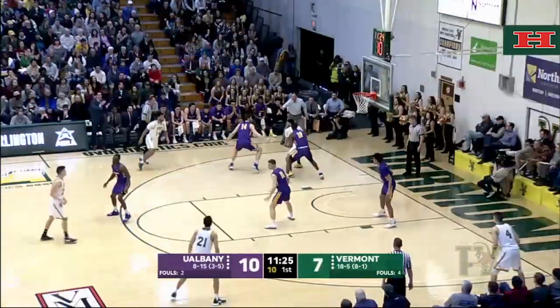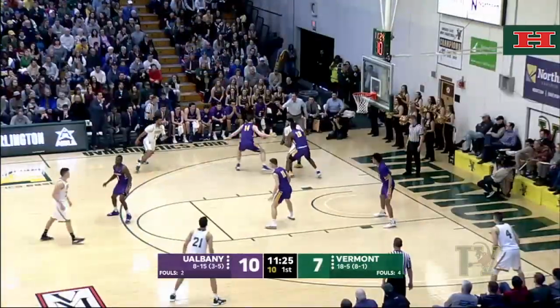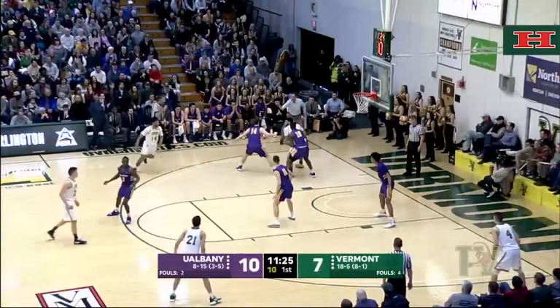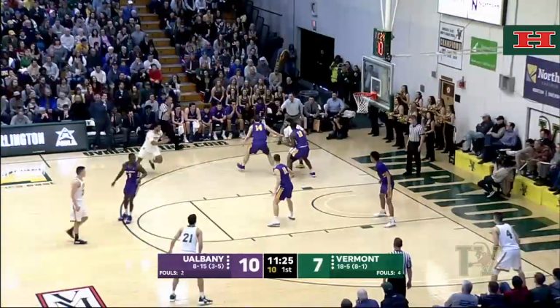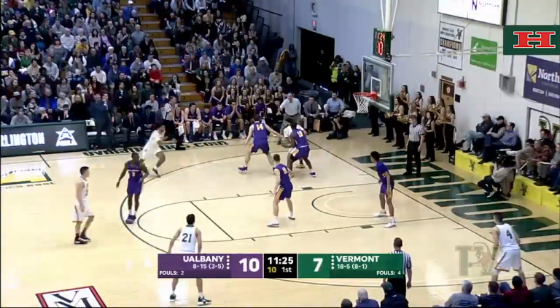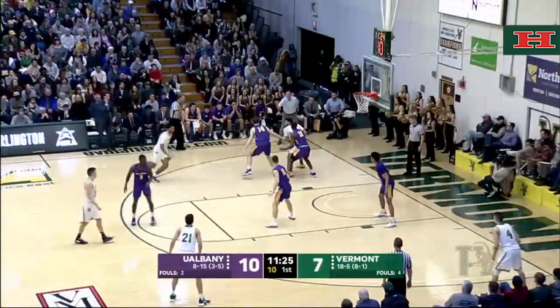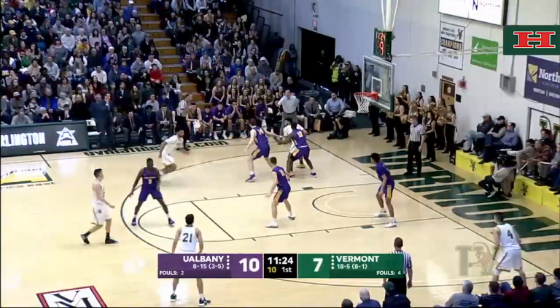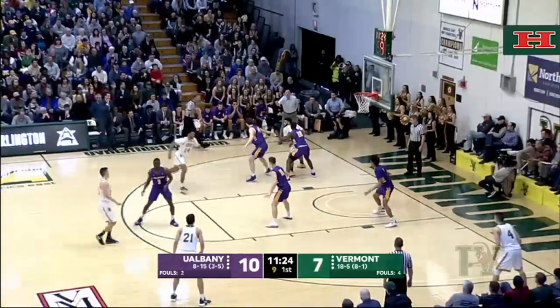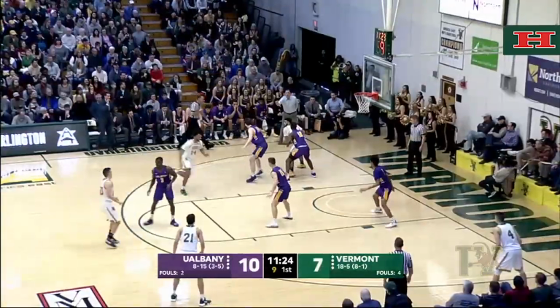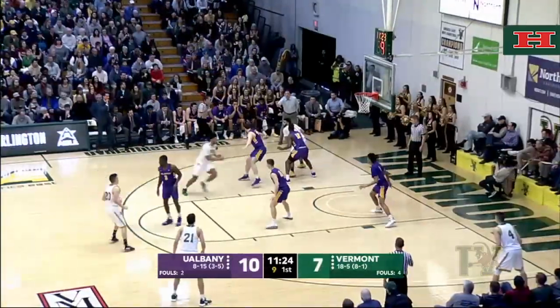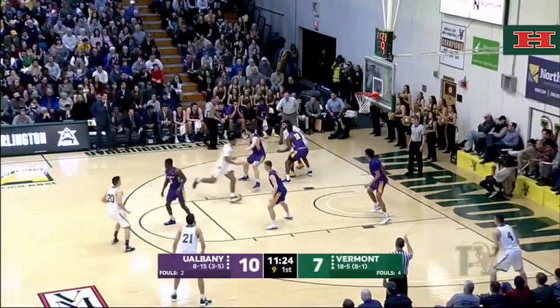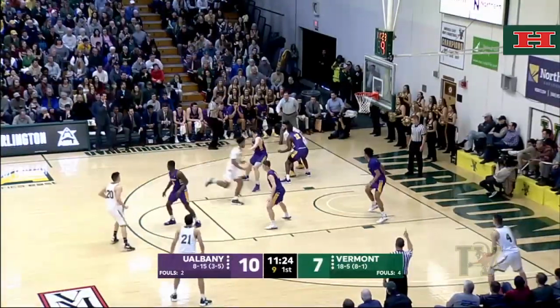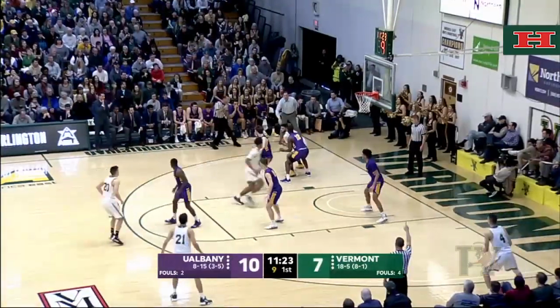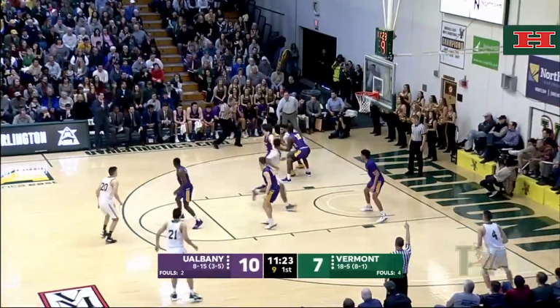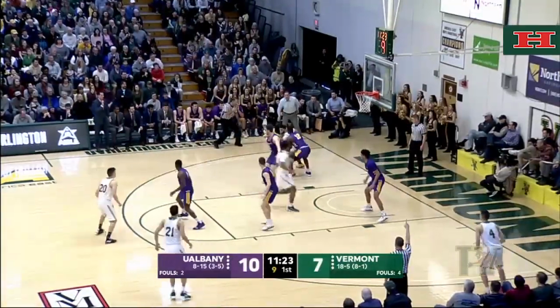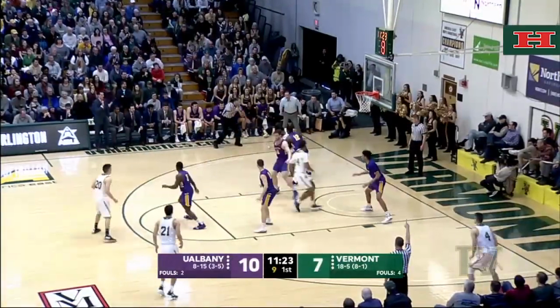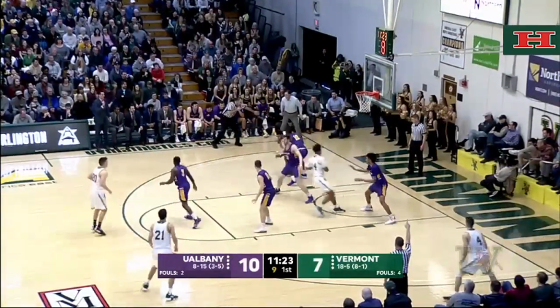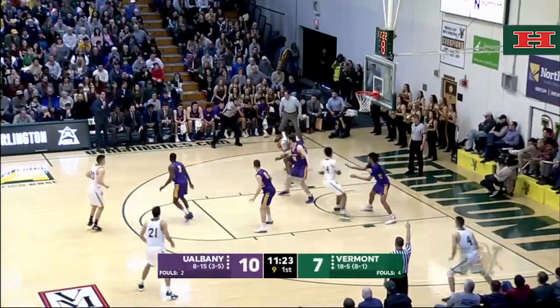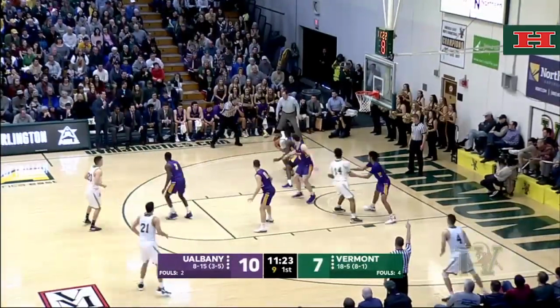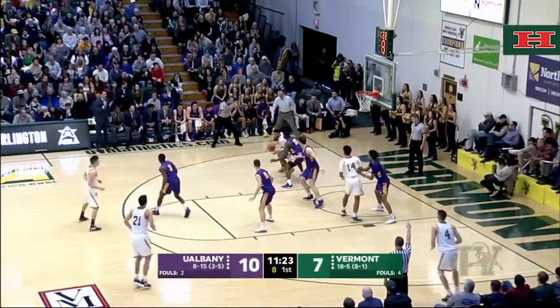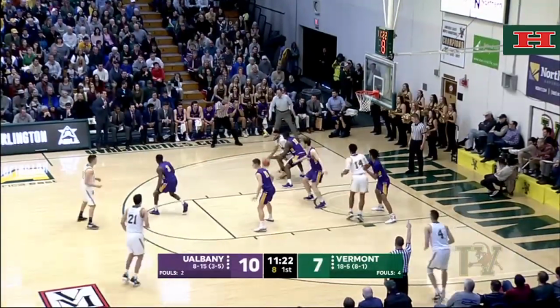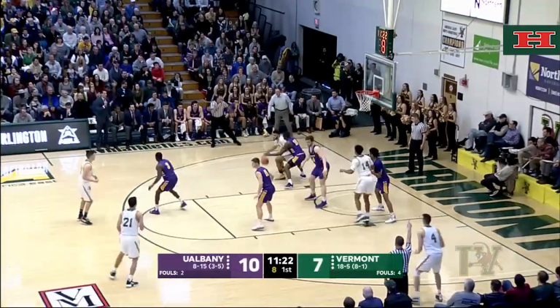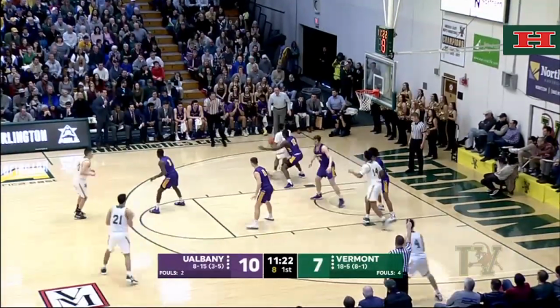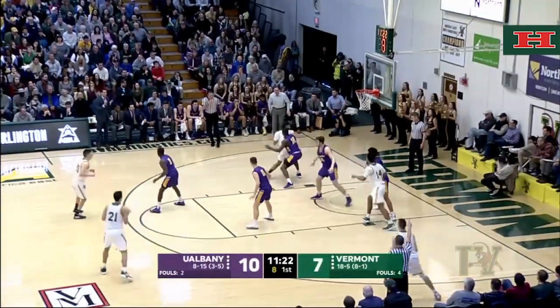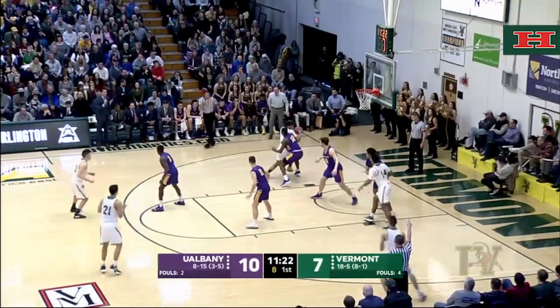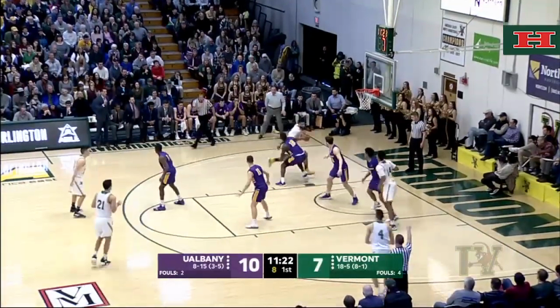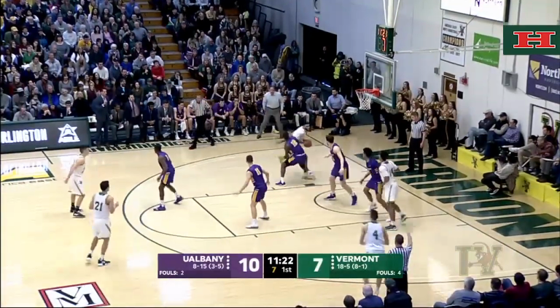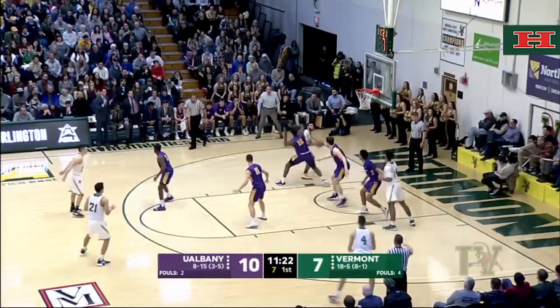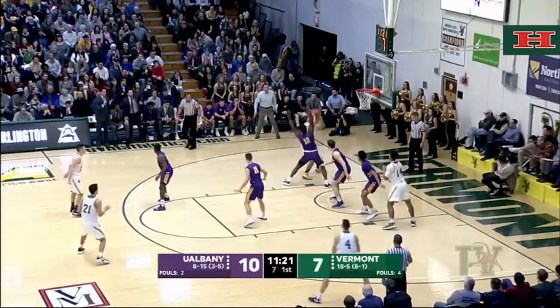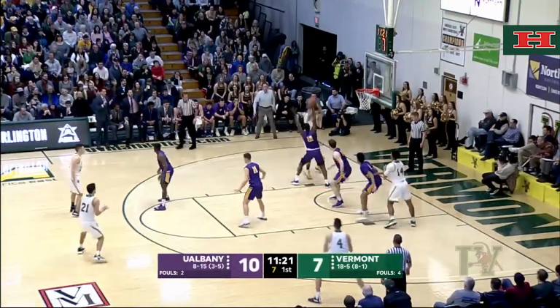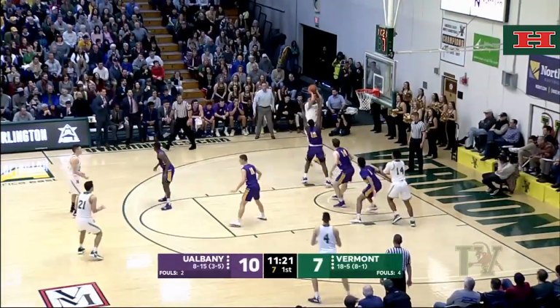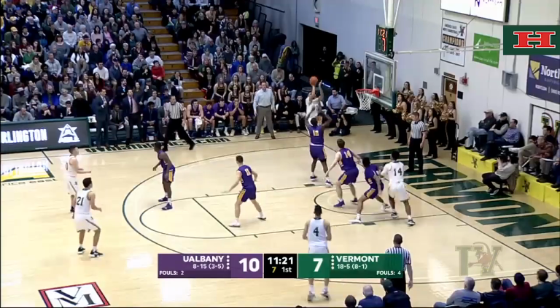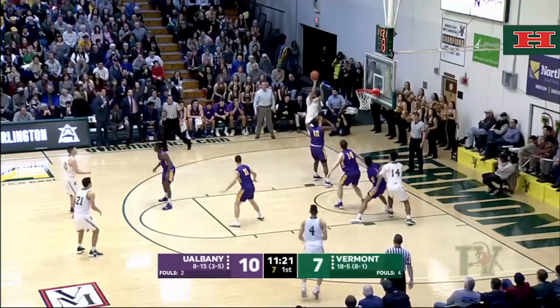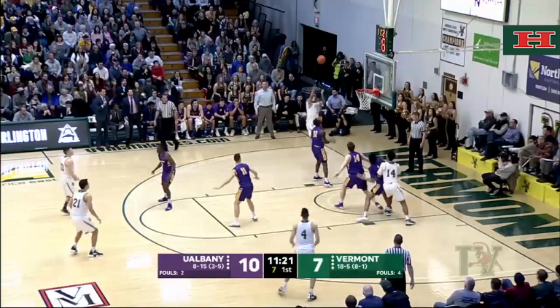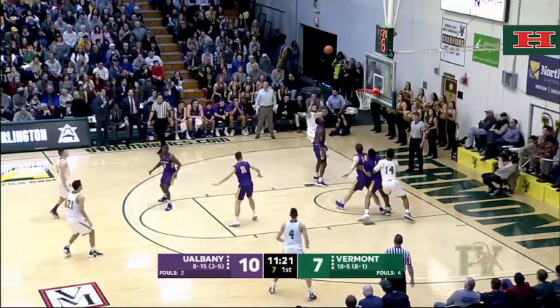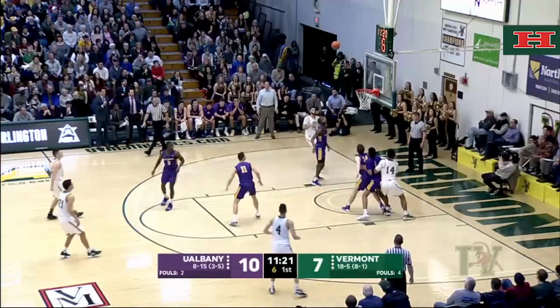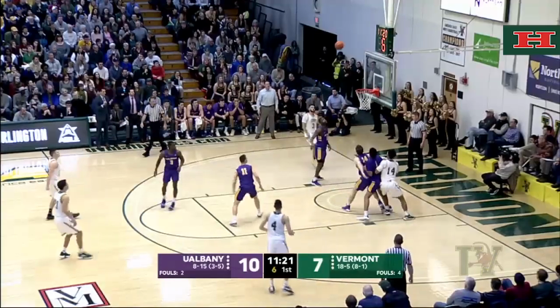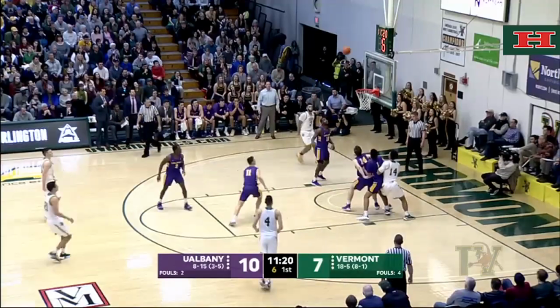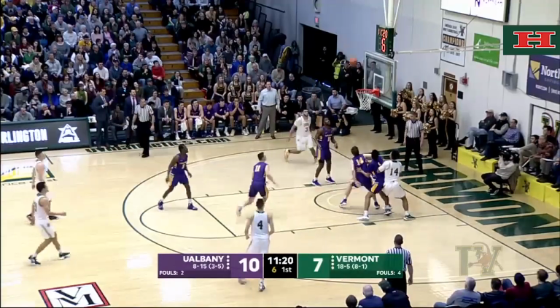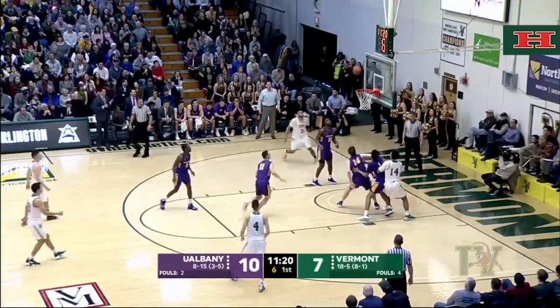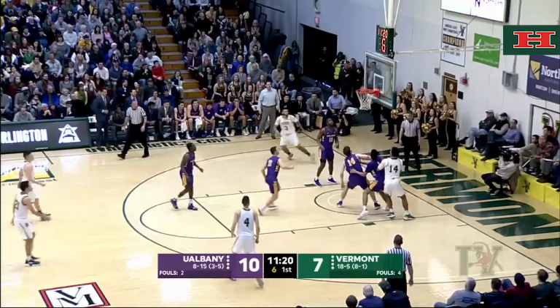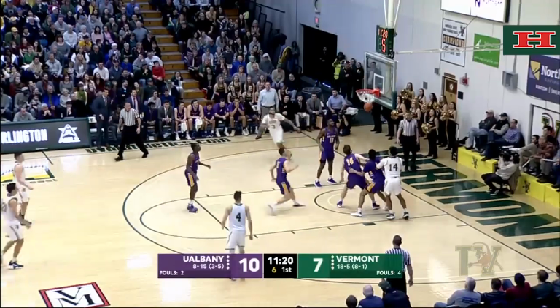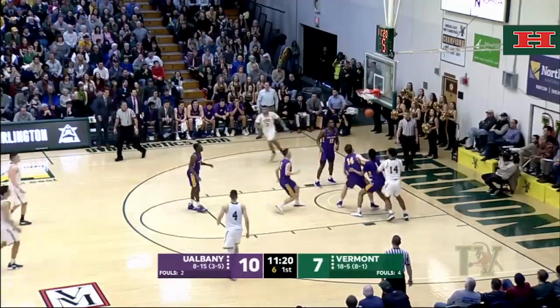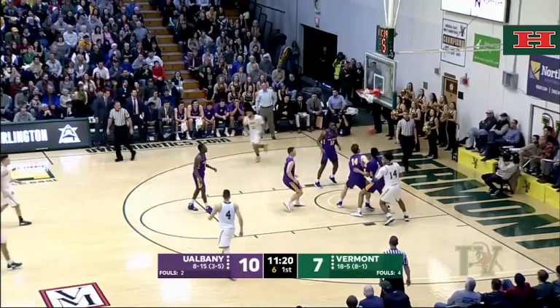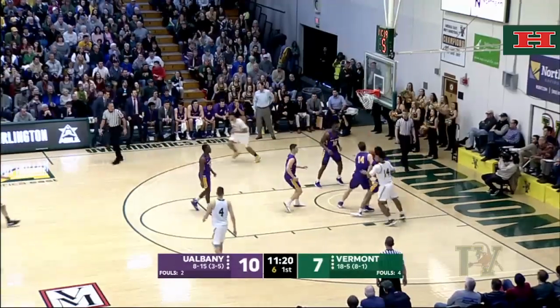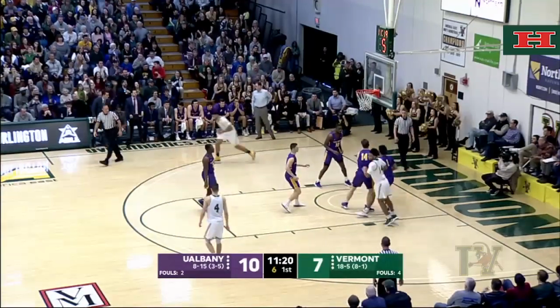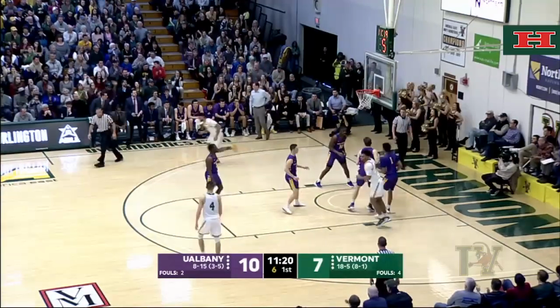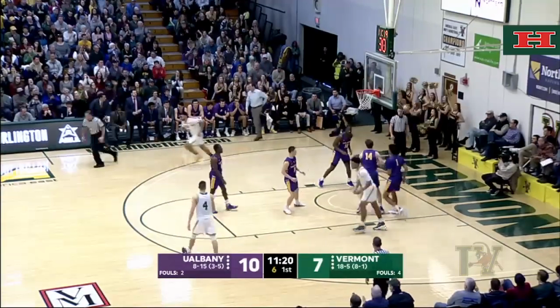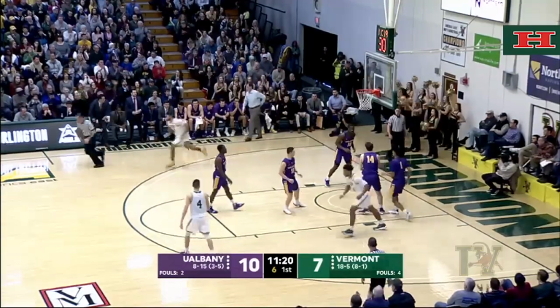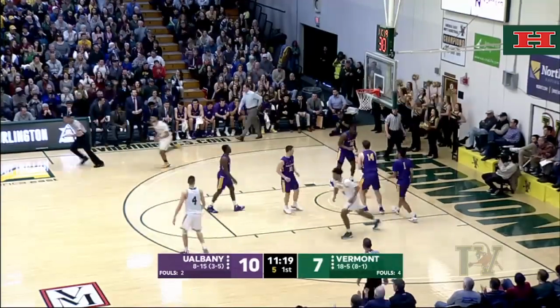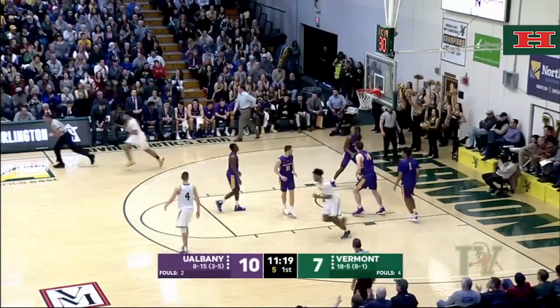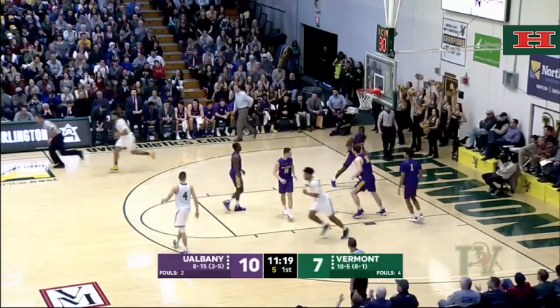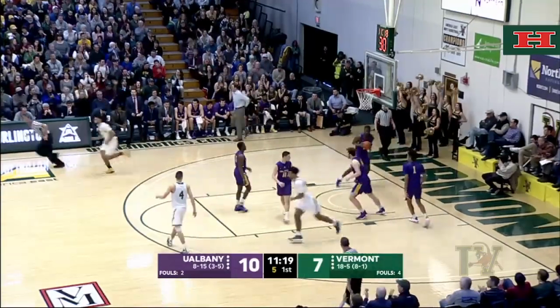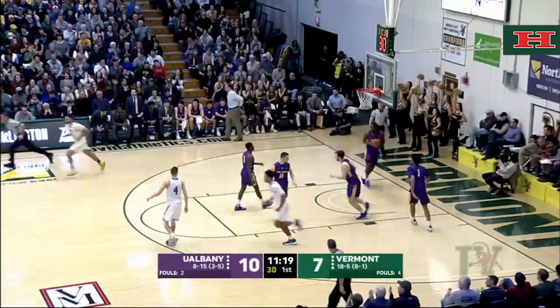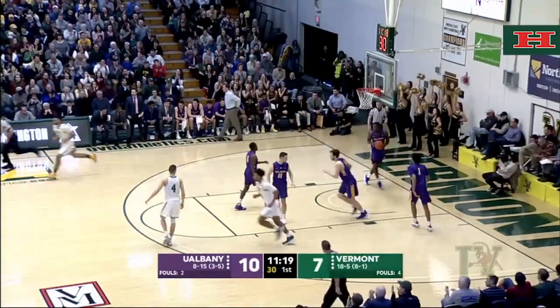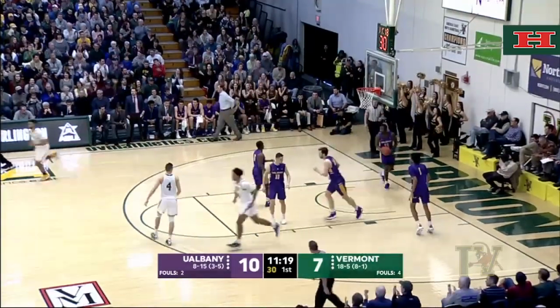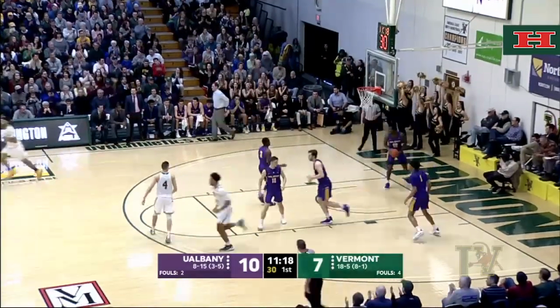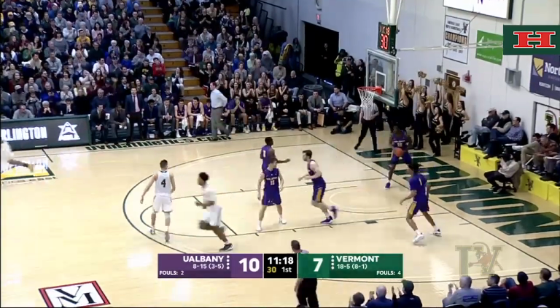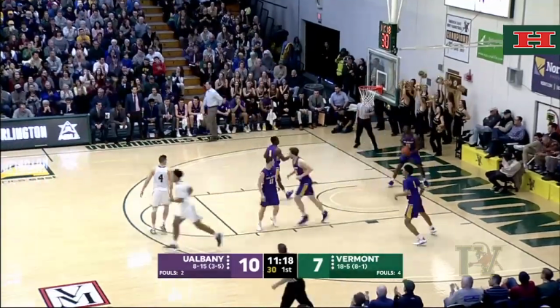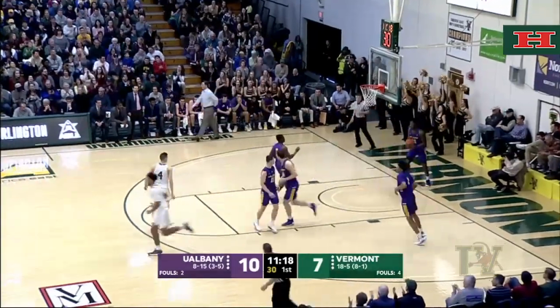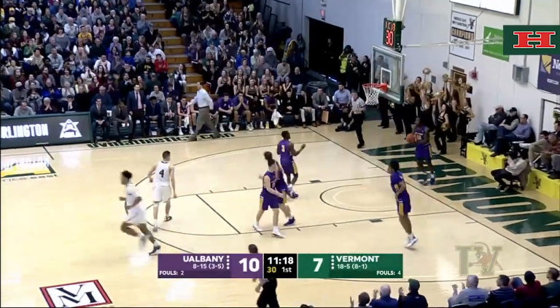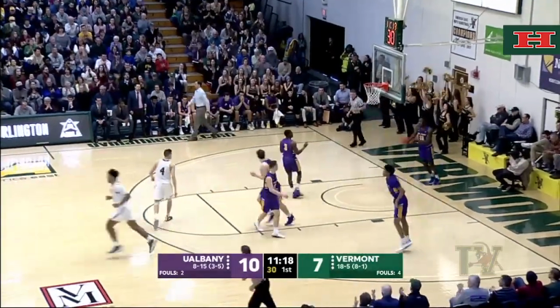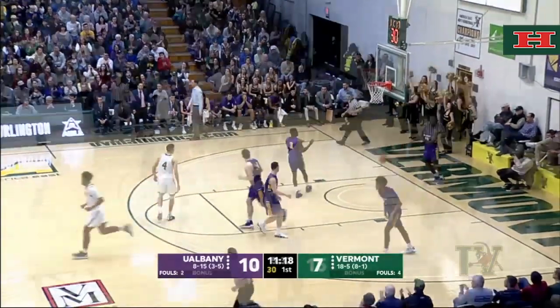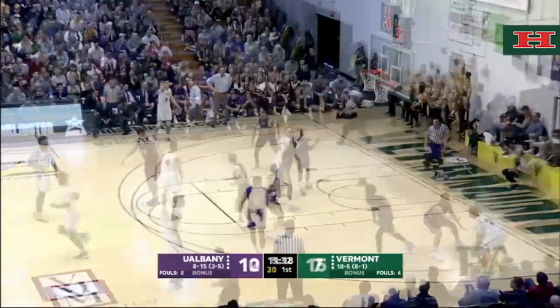Bounce inside for Anthony Lamb. Lamb looking around, spins, pulls up, shoots, and that one falls. Nice shot by Anthony Lamb.